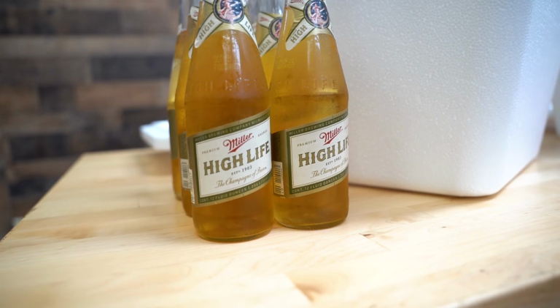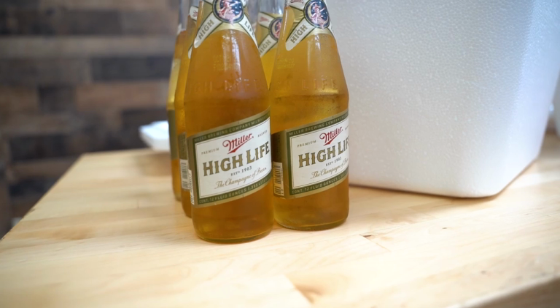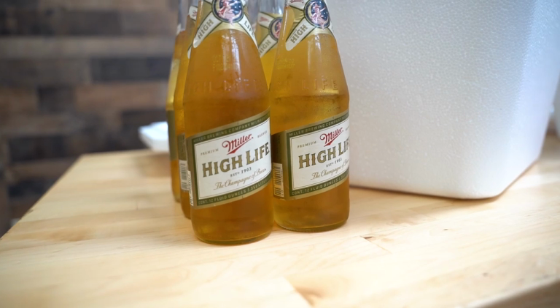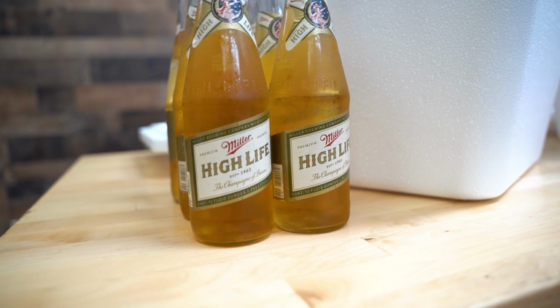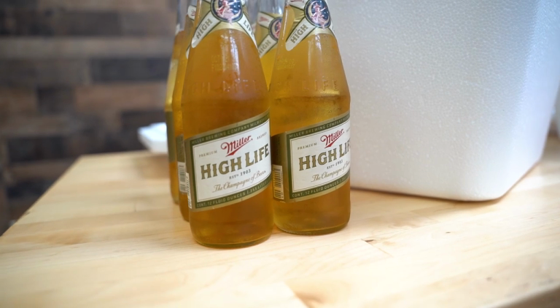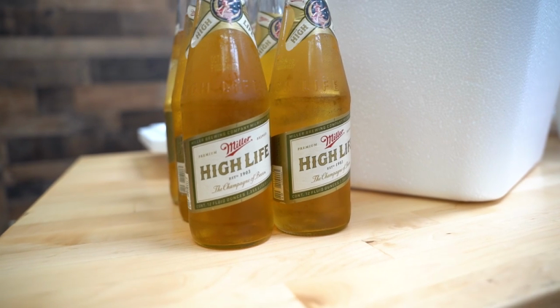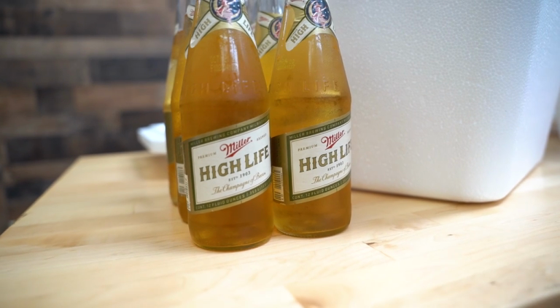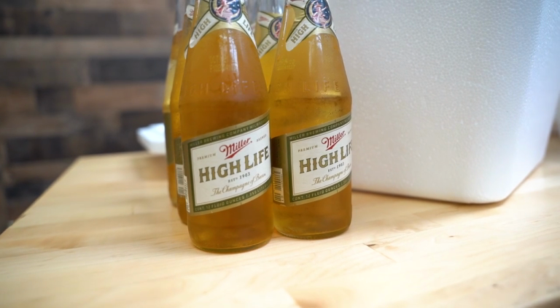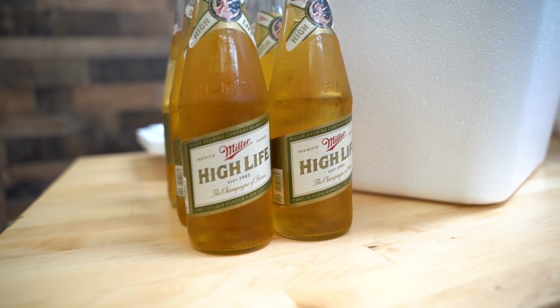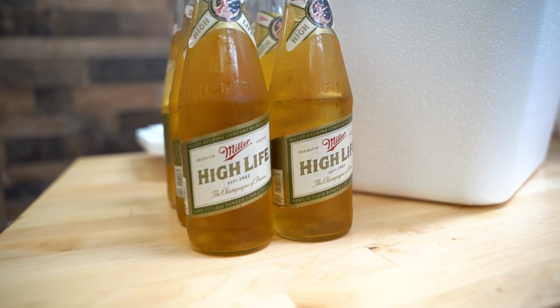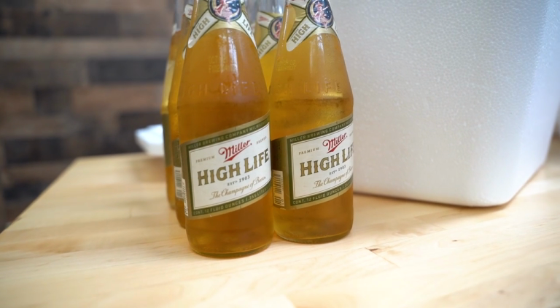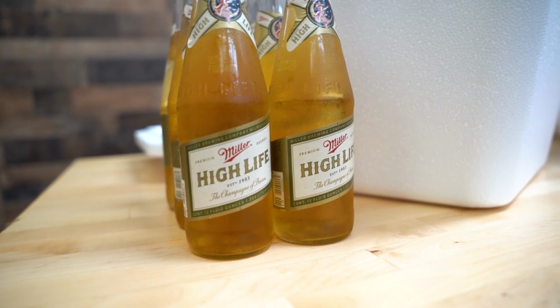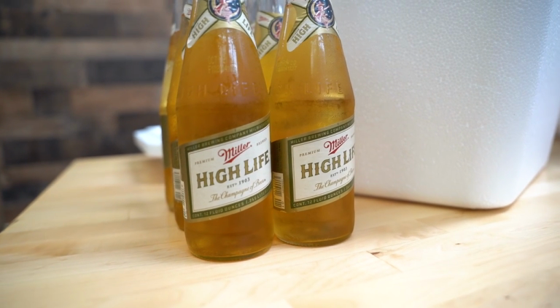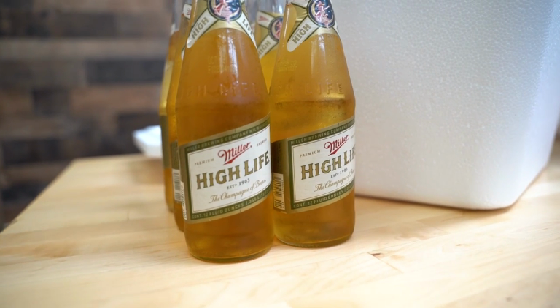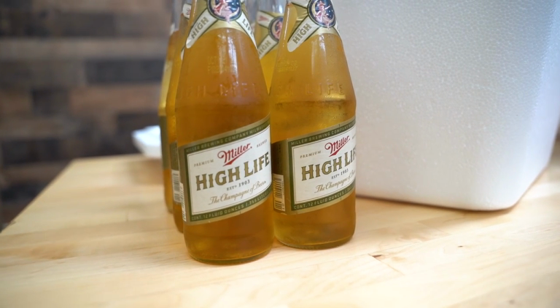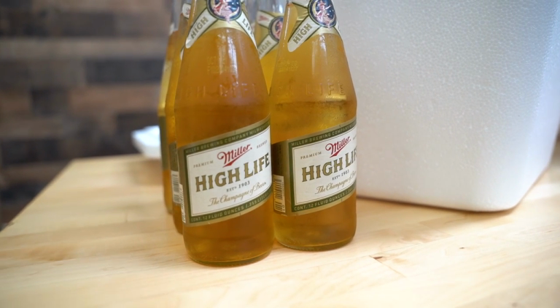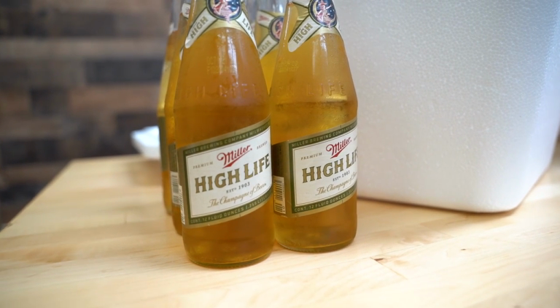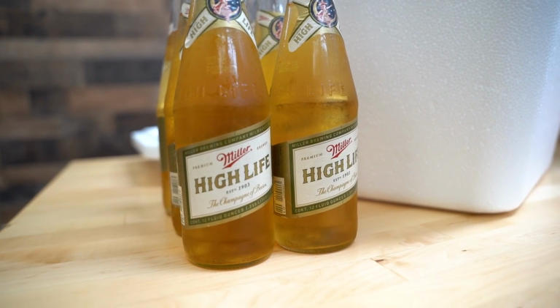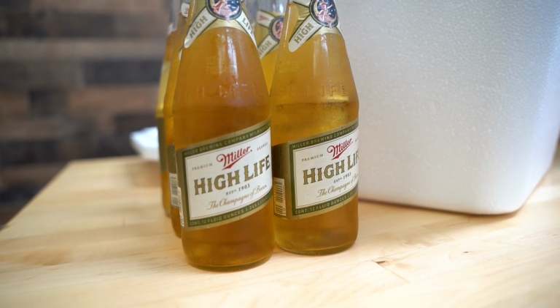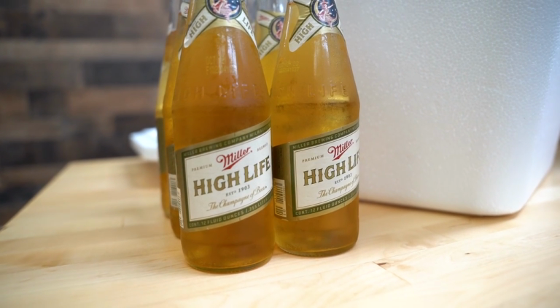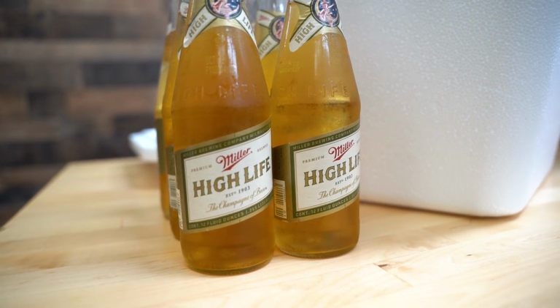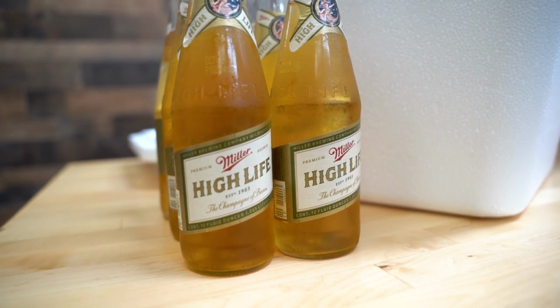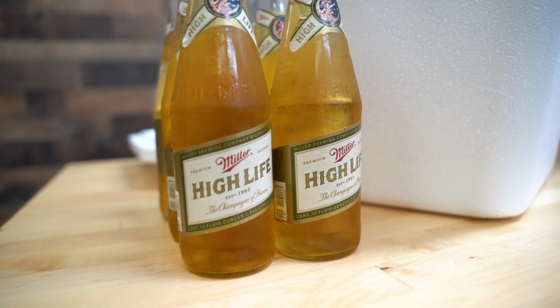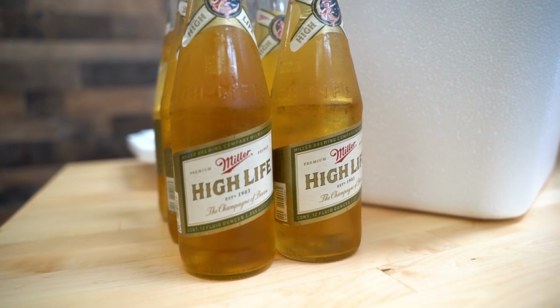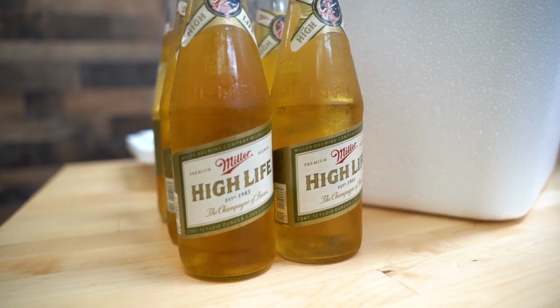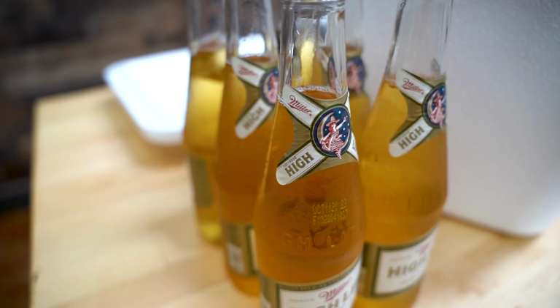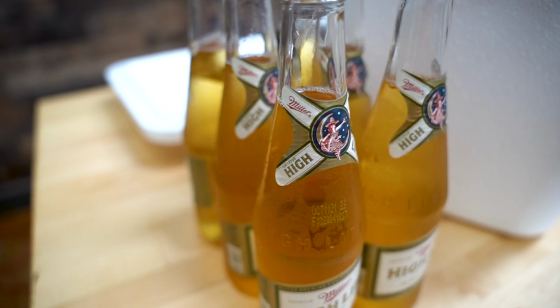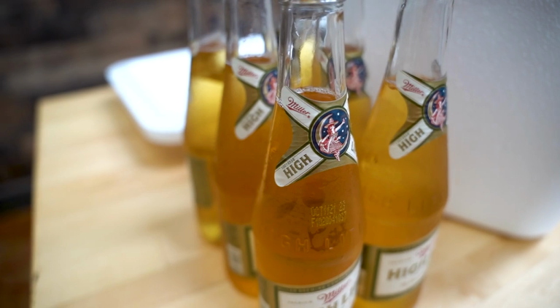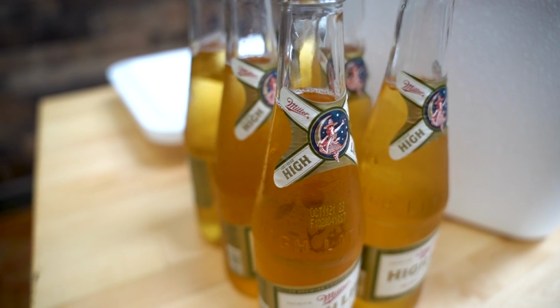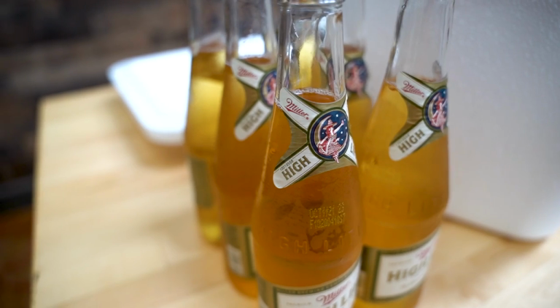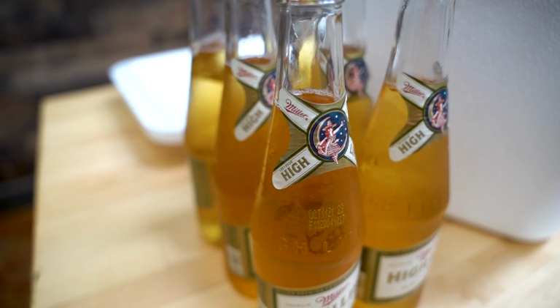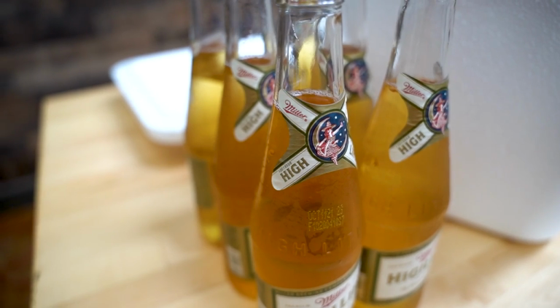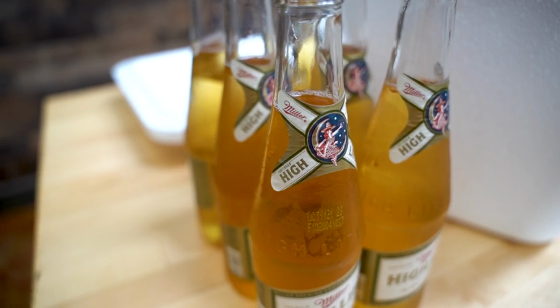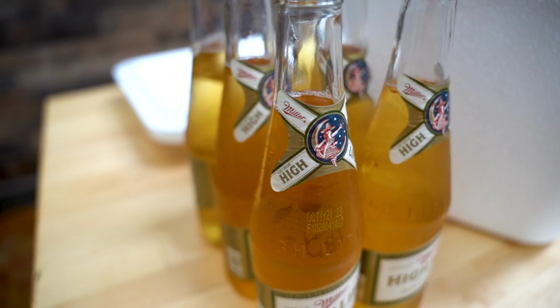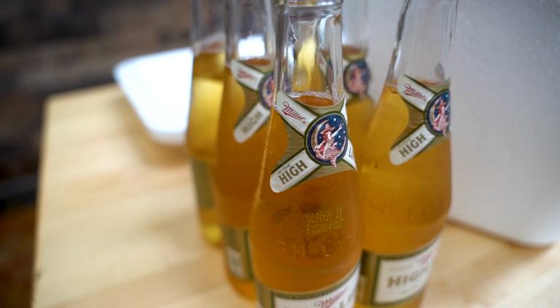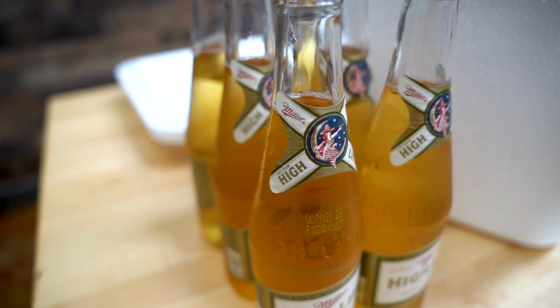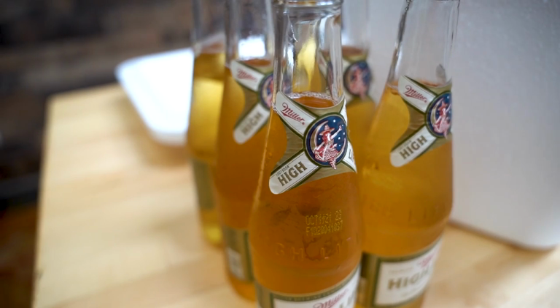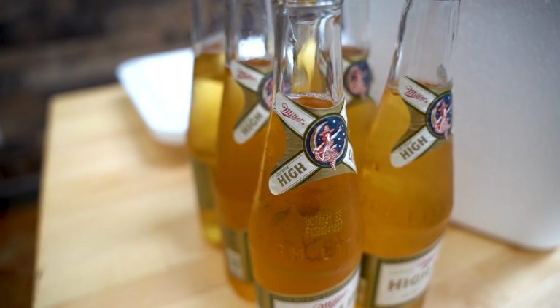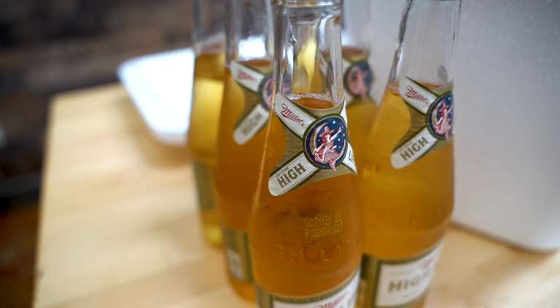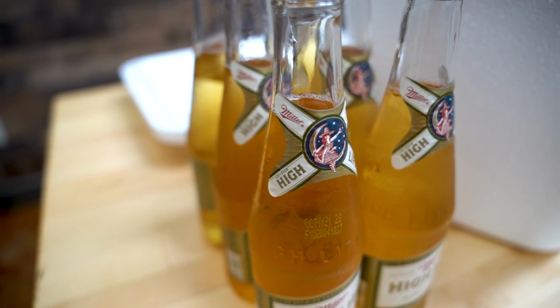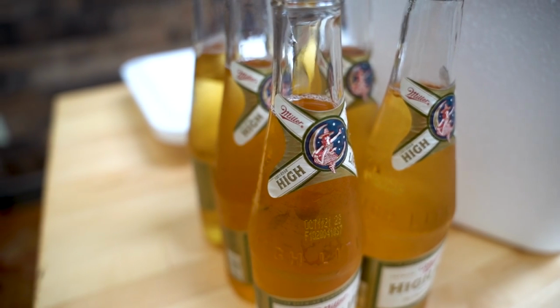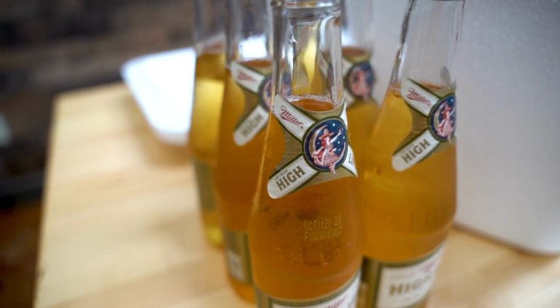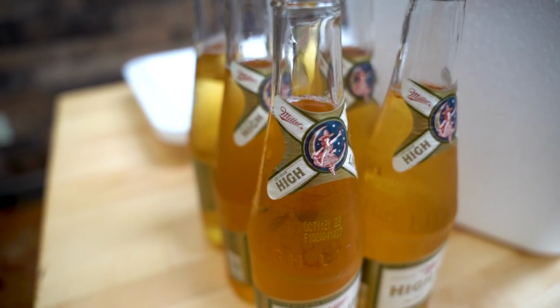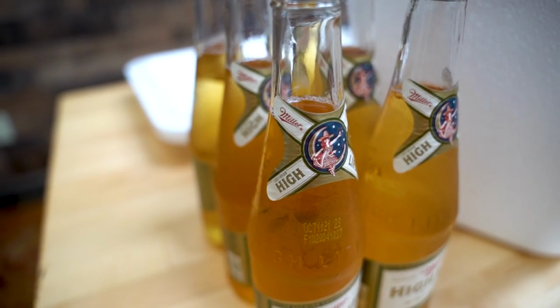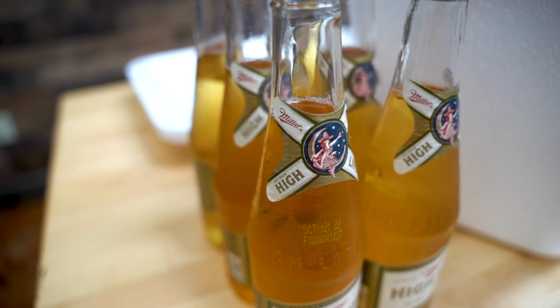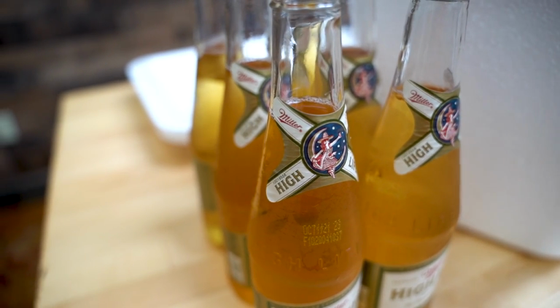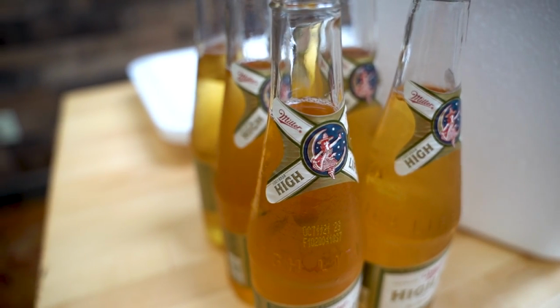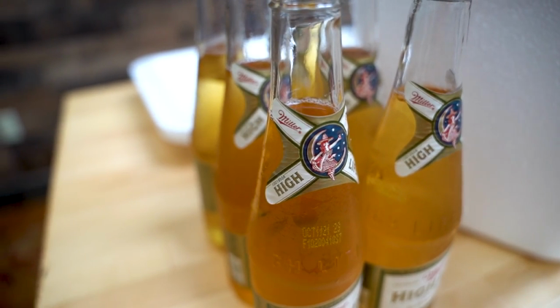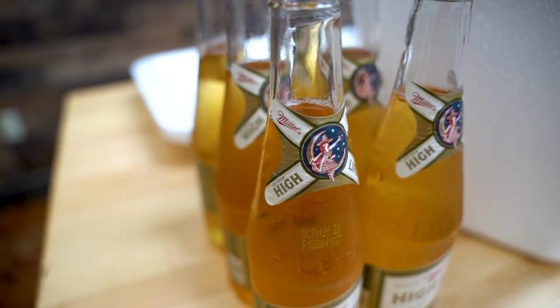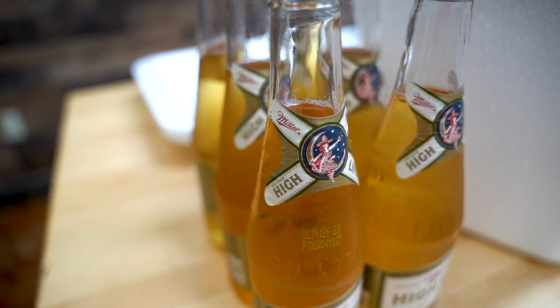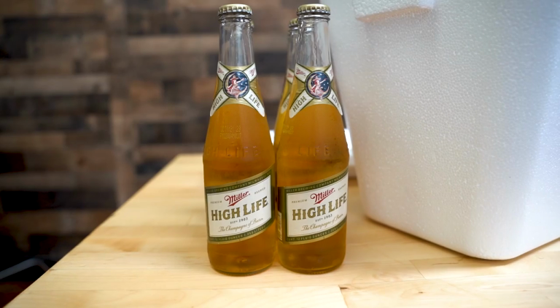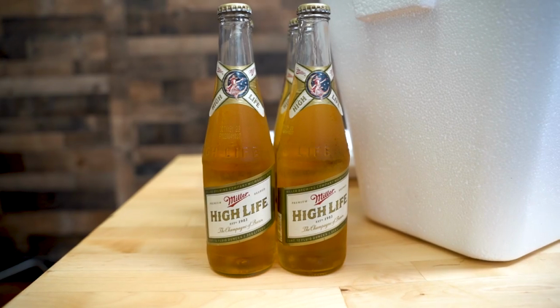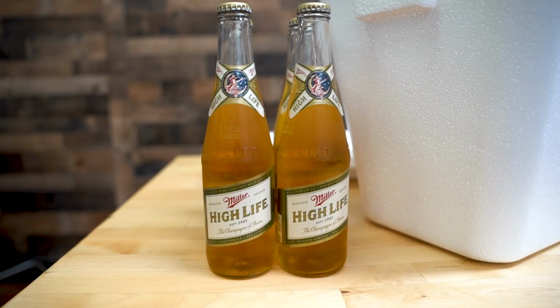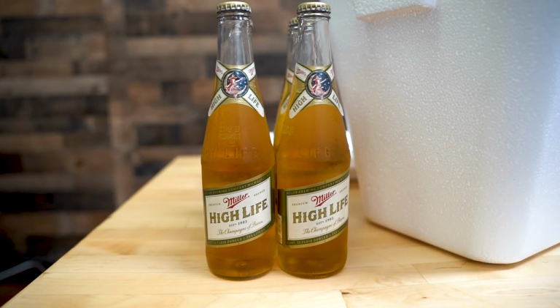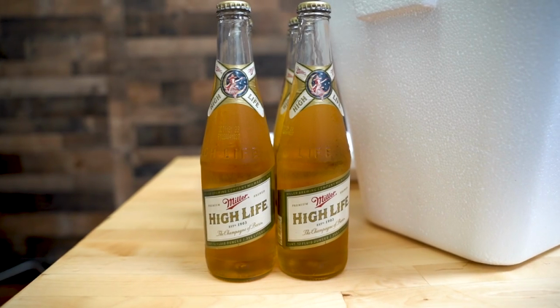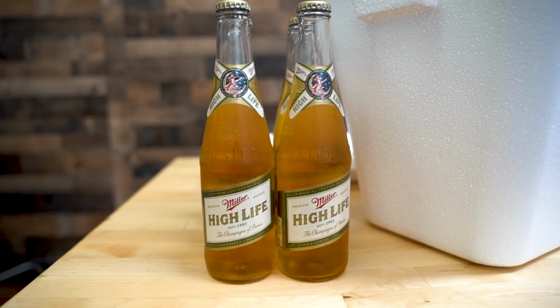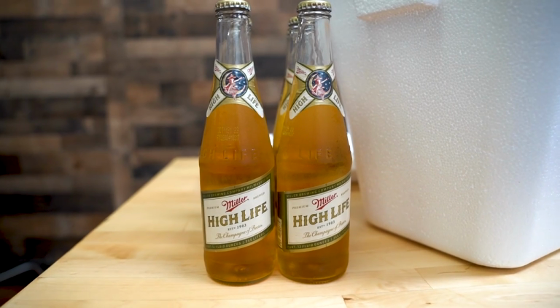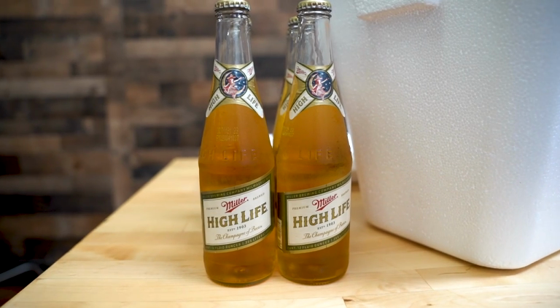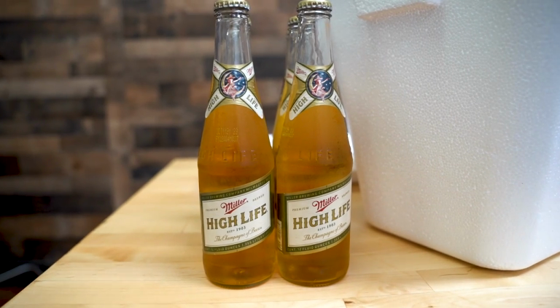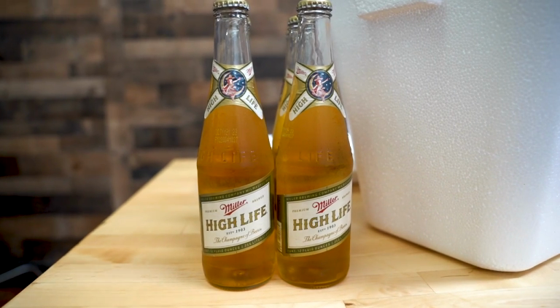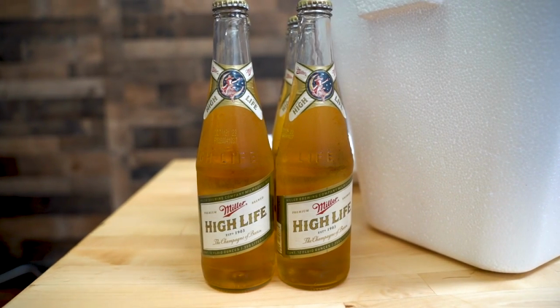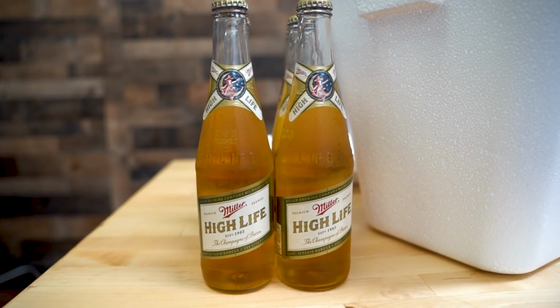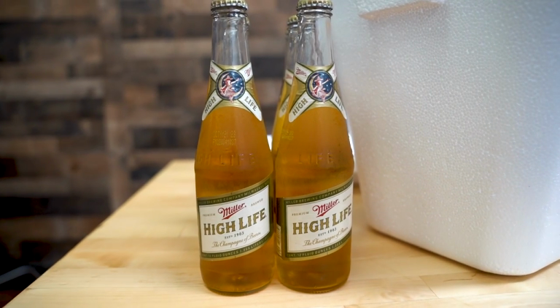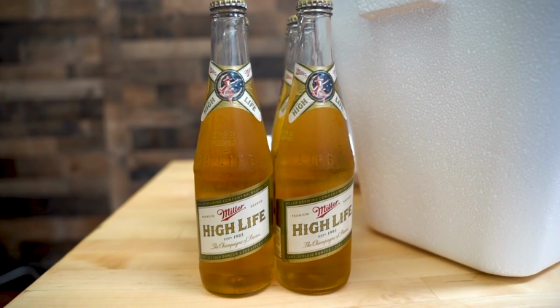We're finna see how quick and how cold we can get this beer. Are we gonna get to drink them? Sure, why not? It's nine o'clock in the morning, but we can do it.